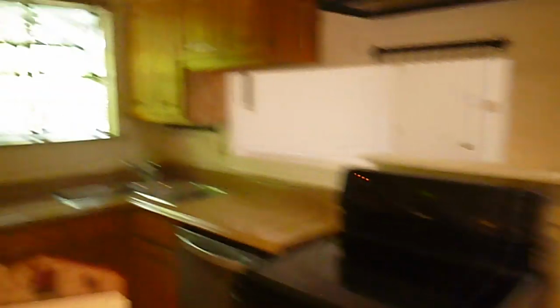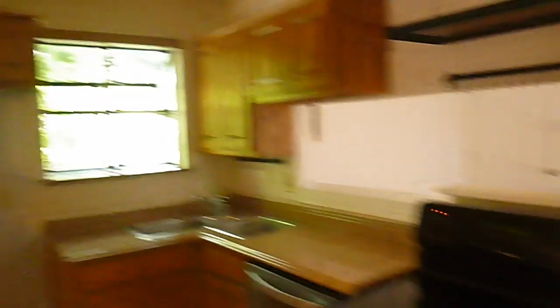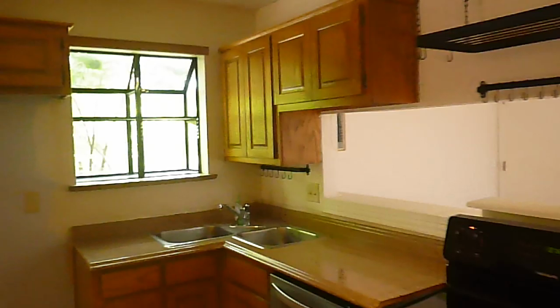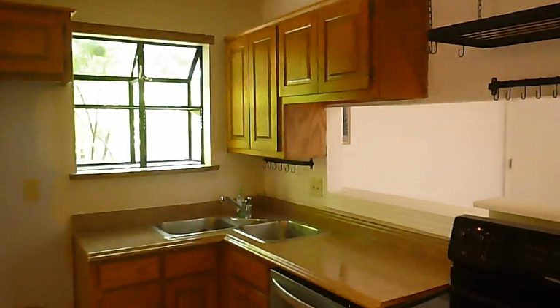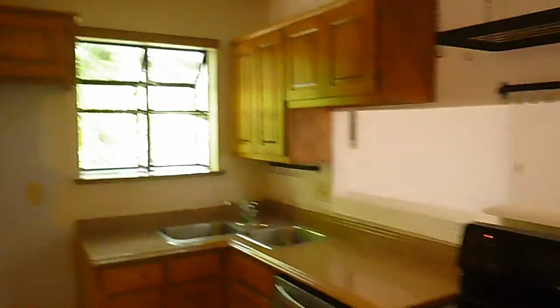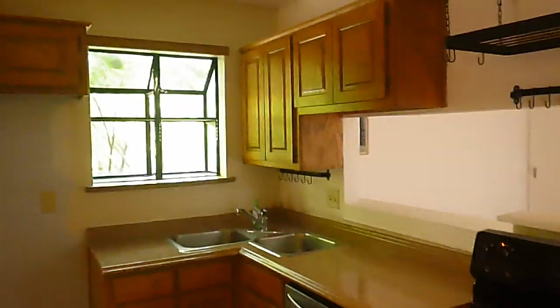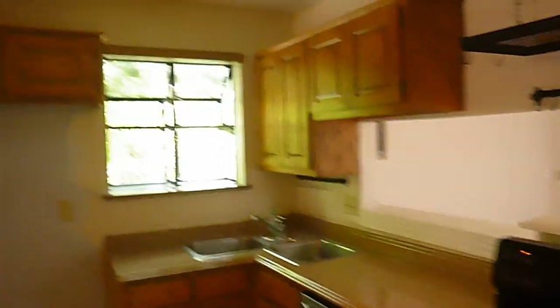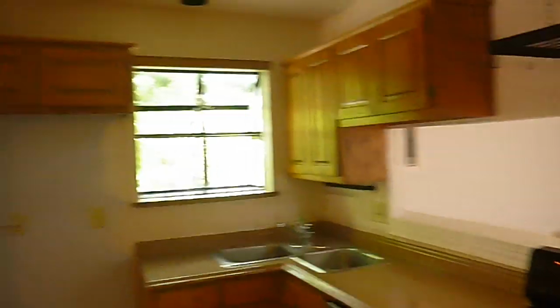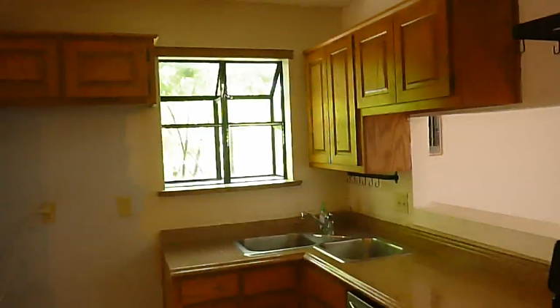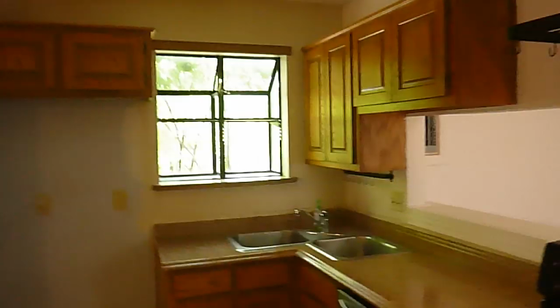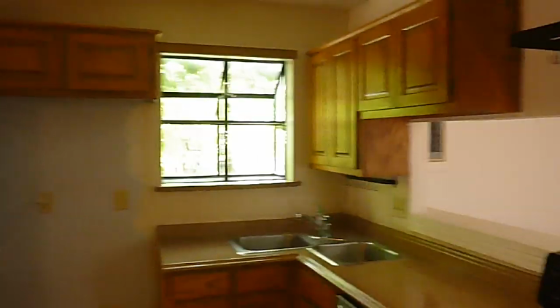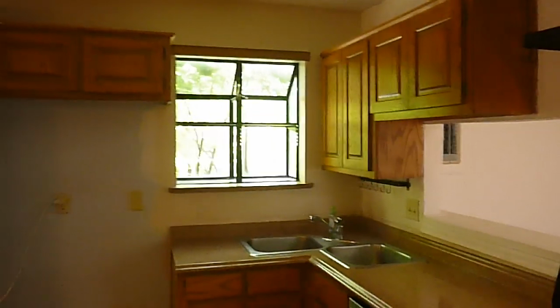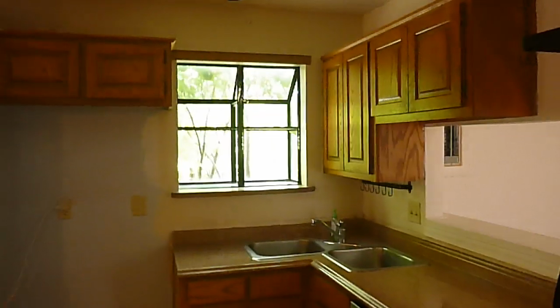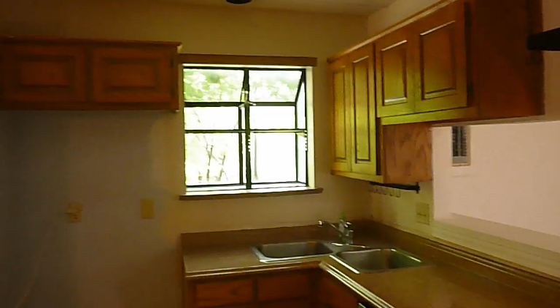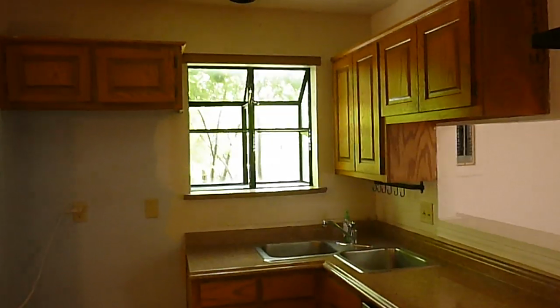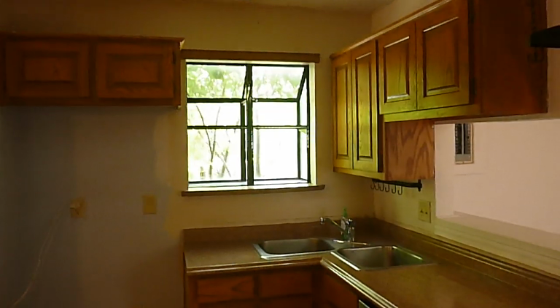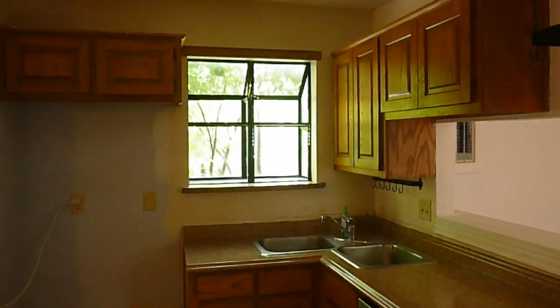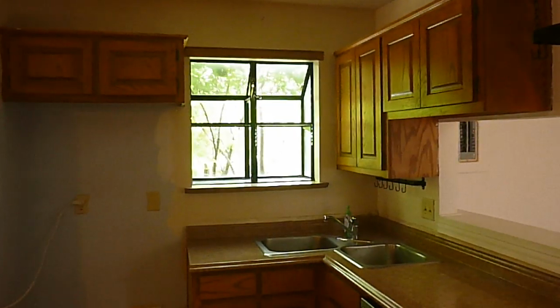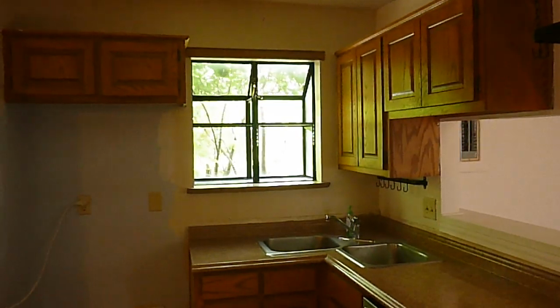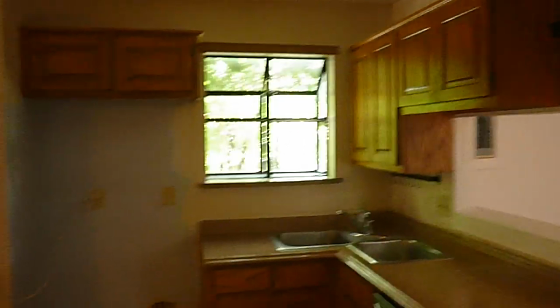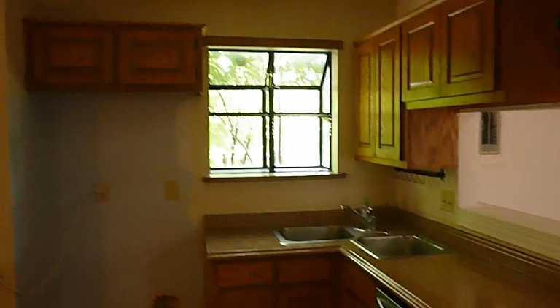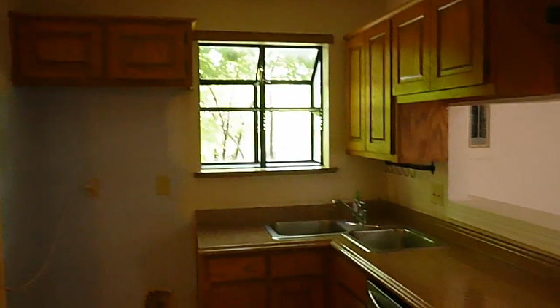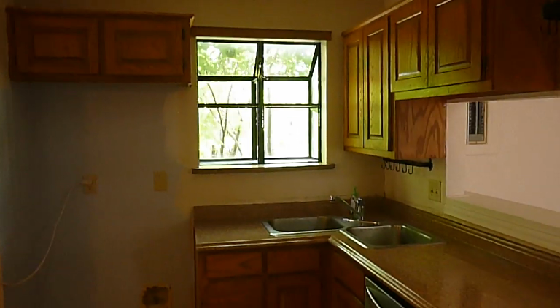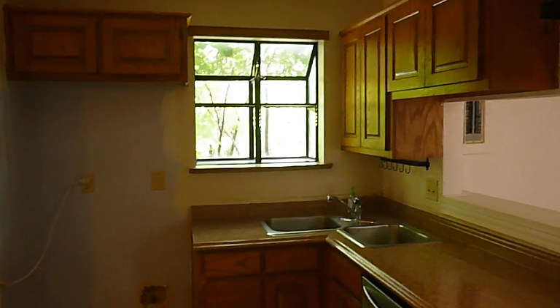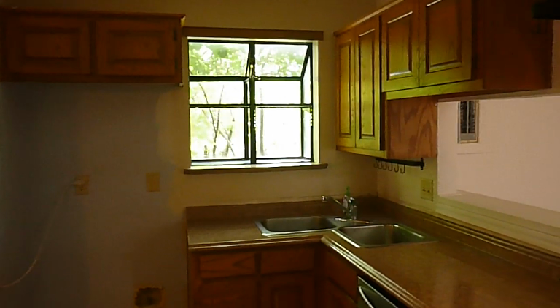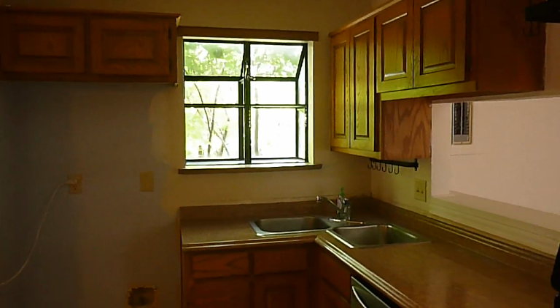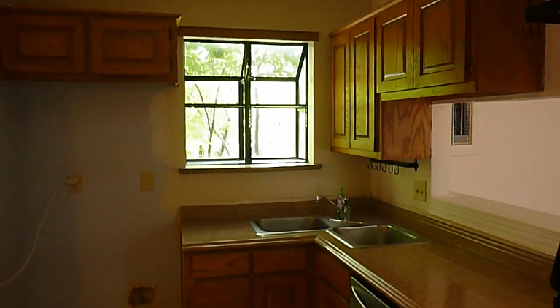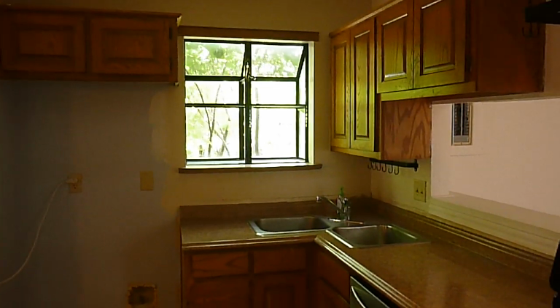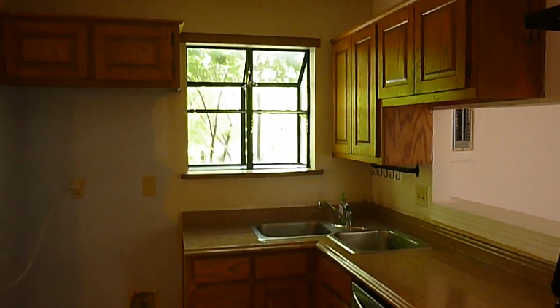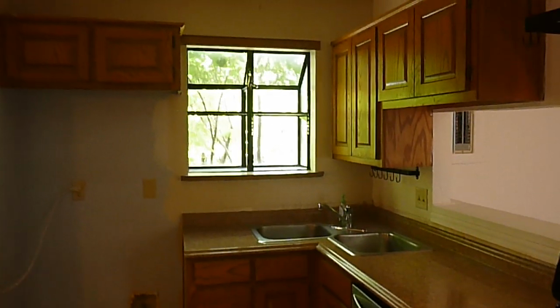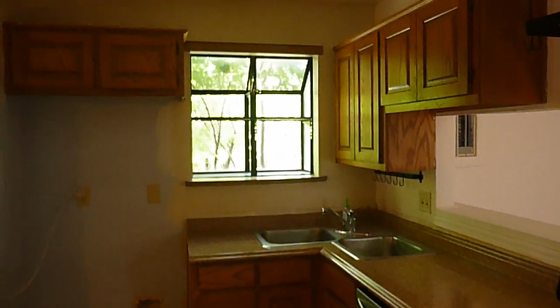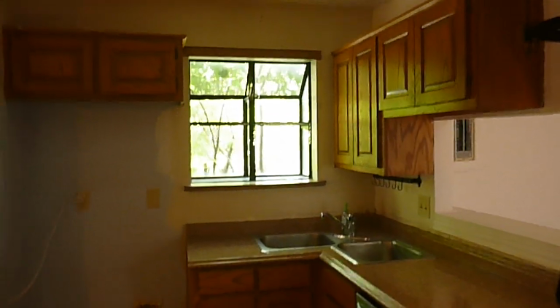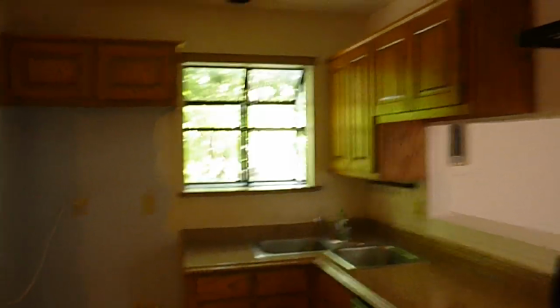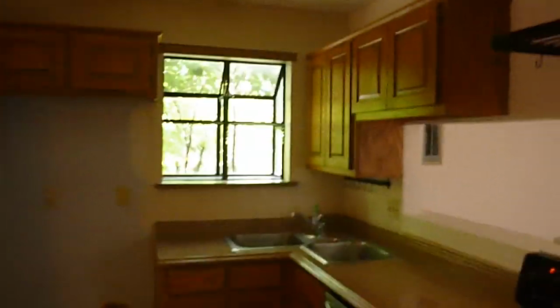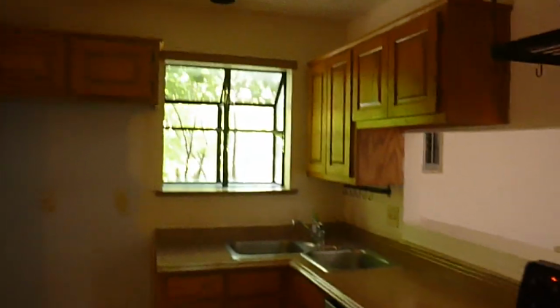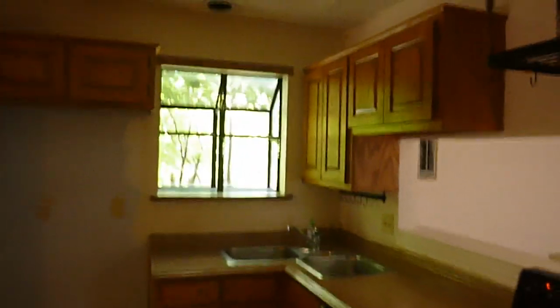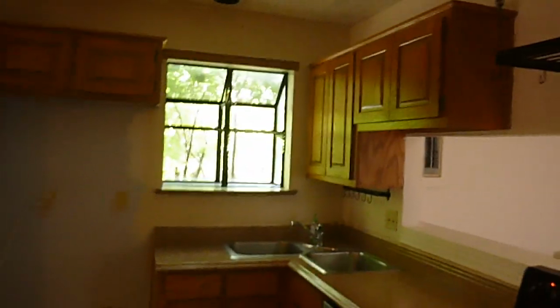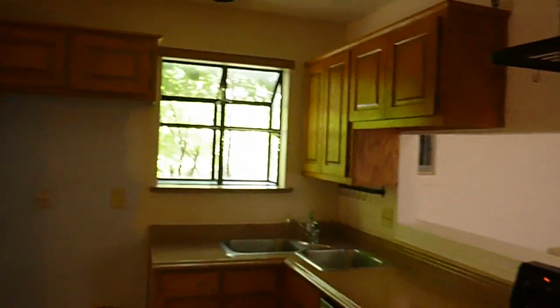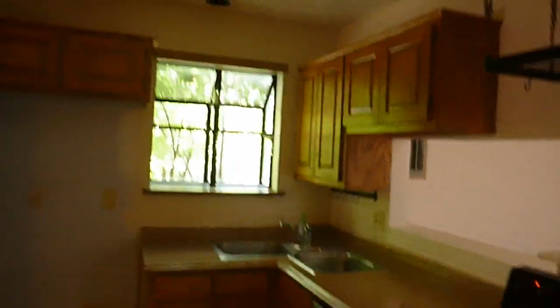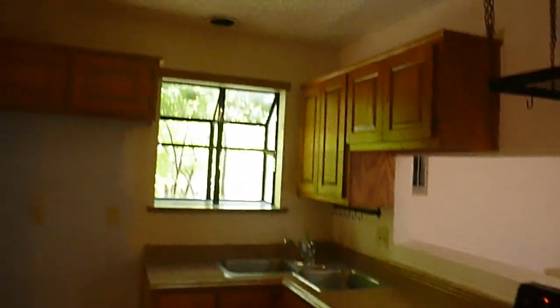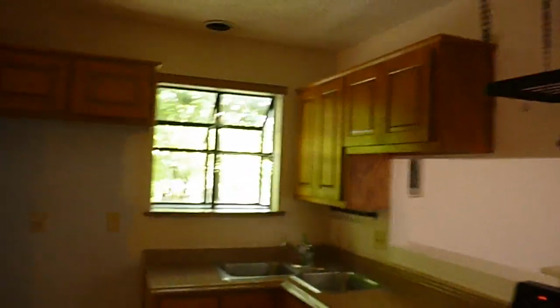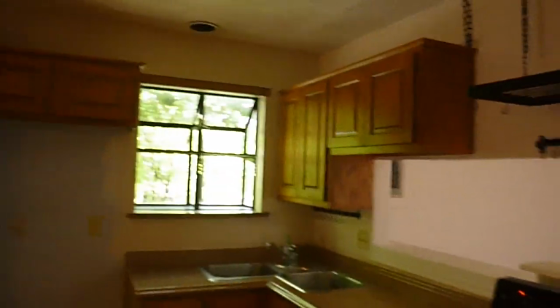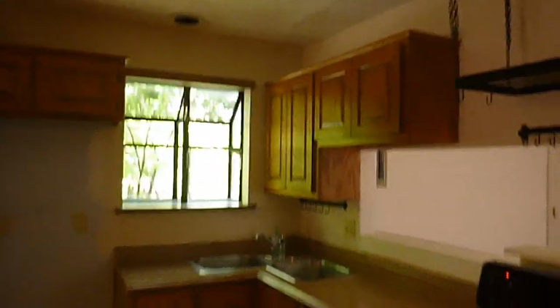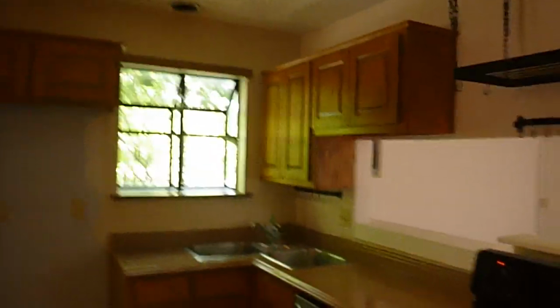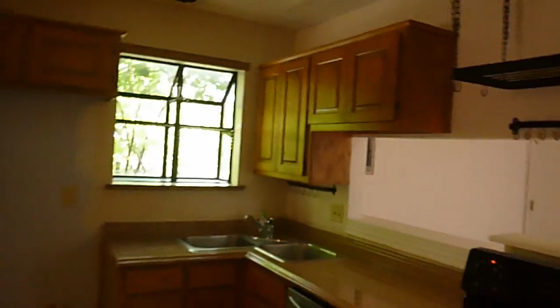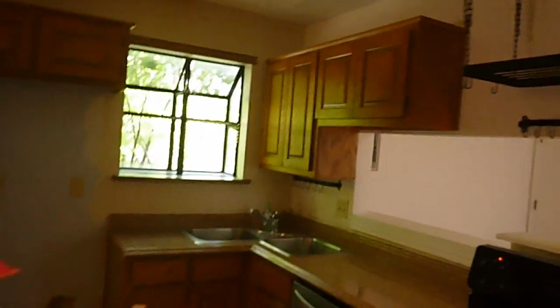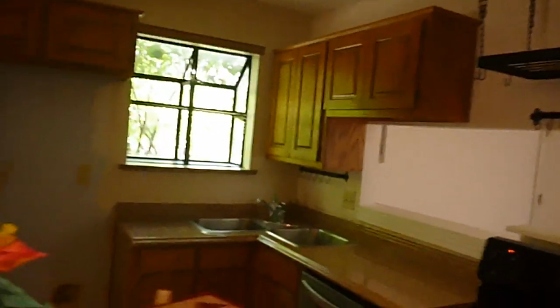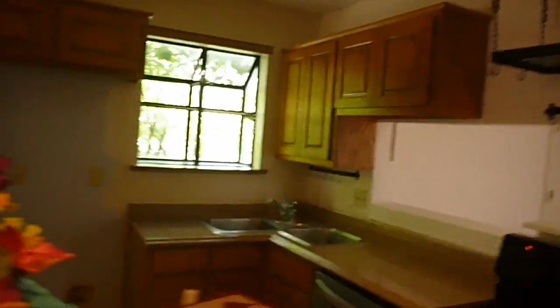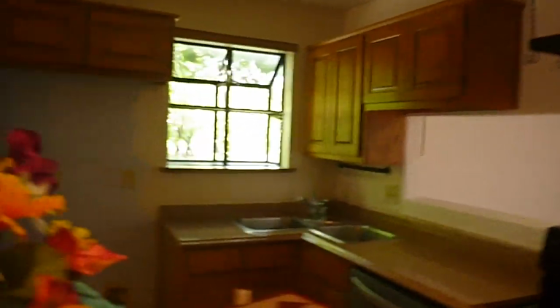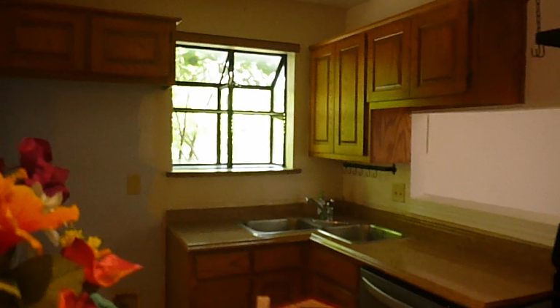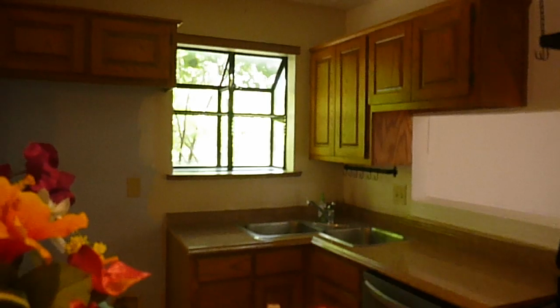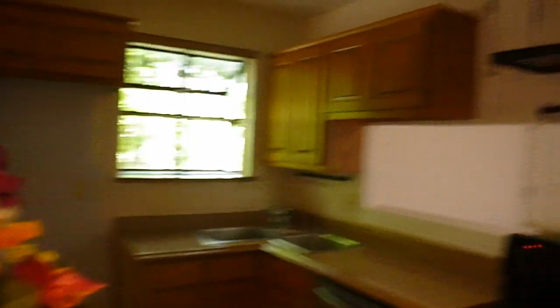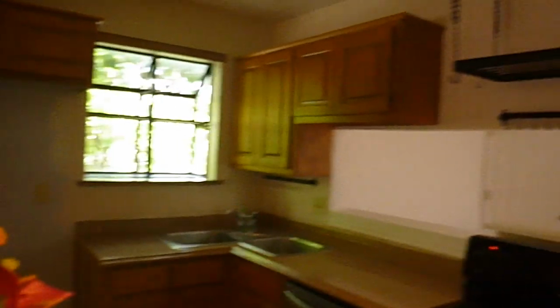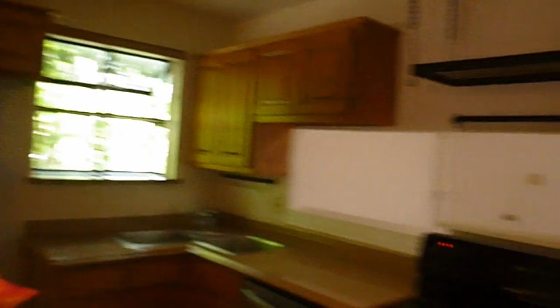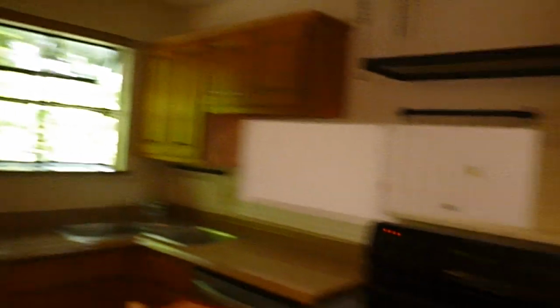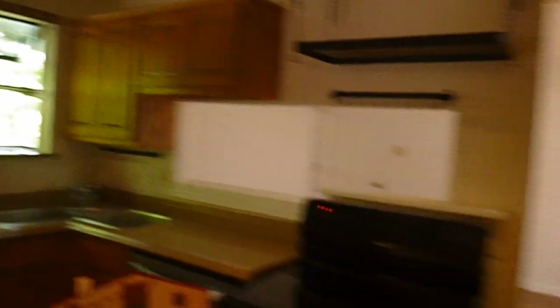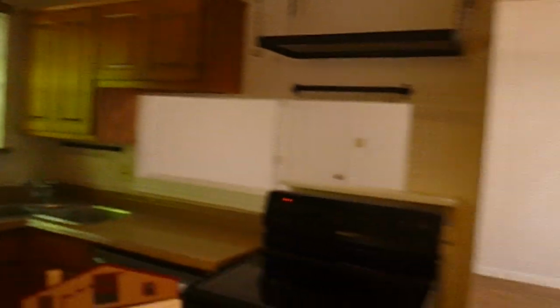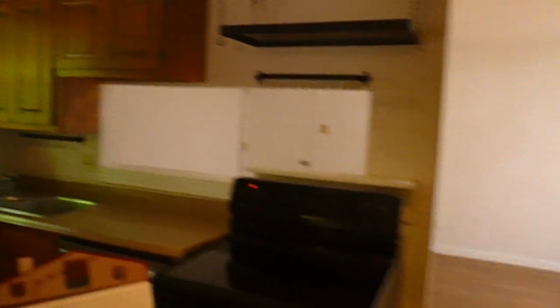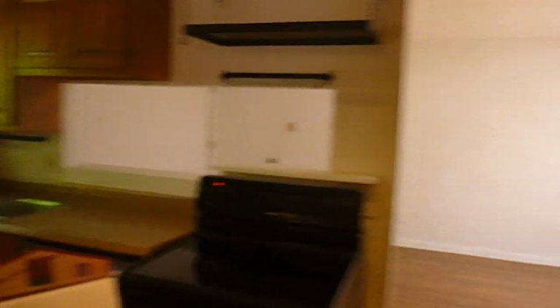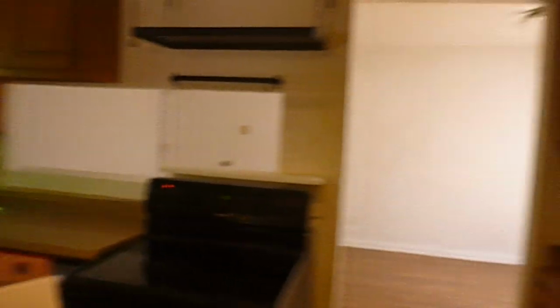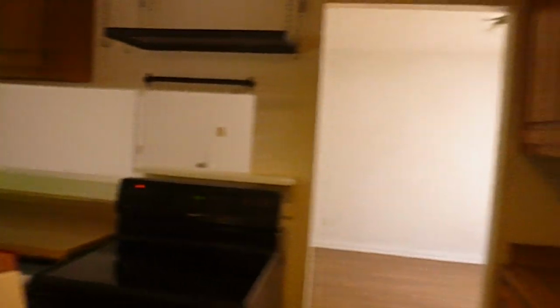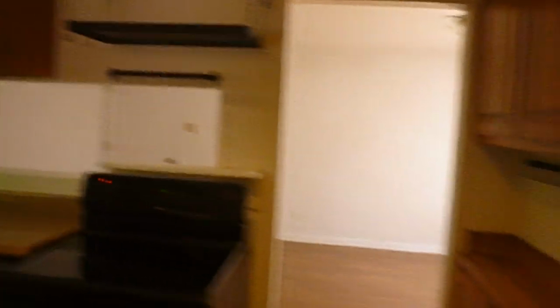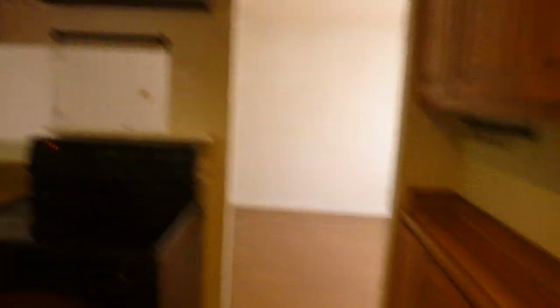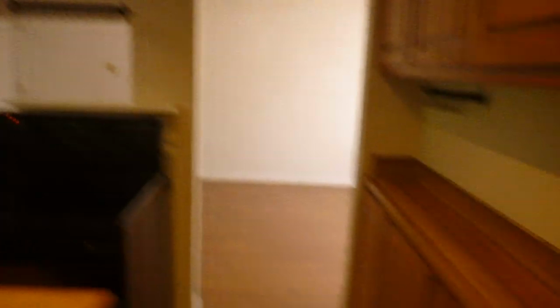The kitchen does have a little window over there. That garden window is single-pane glass, unlike the others.